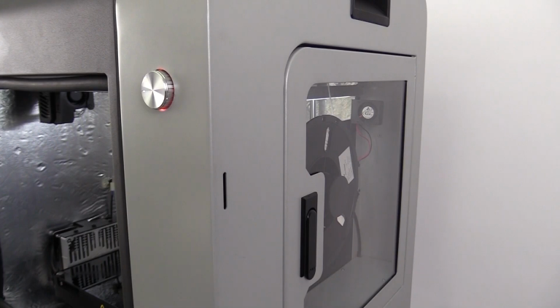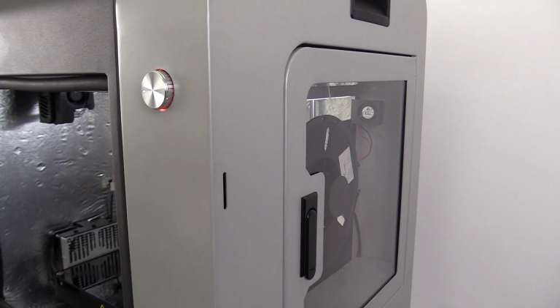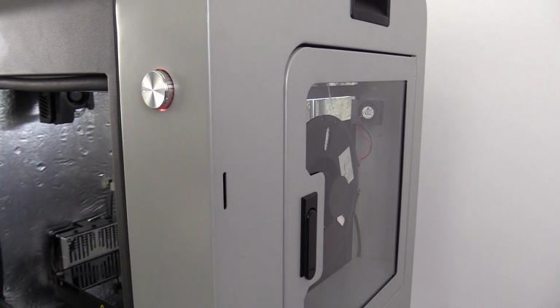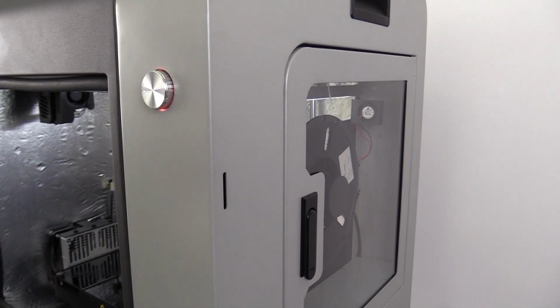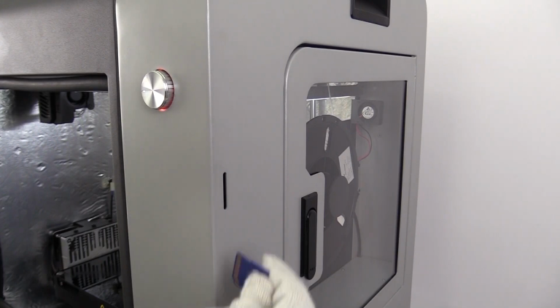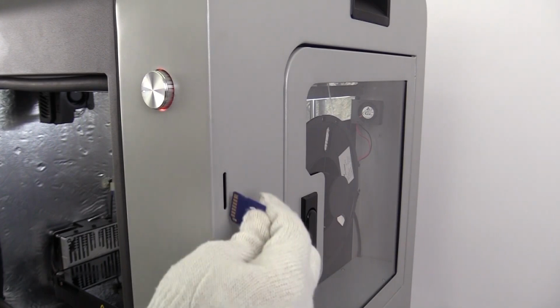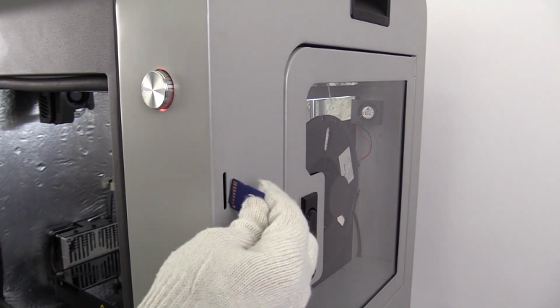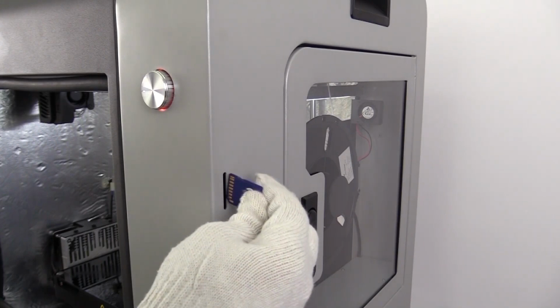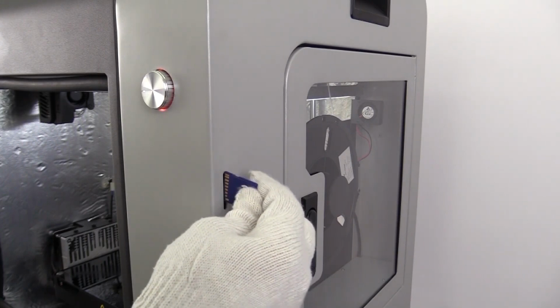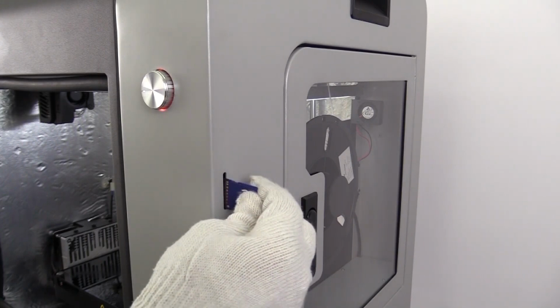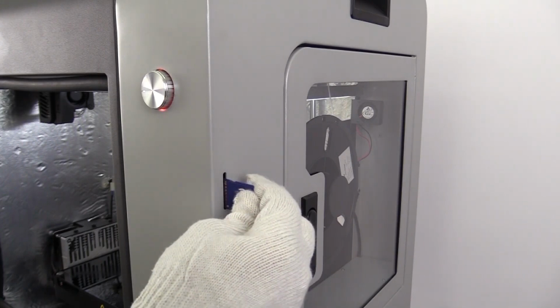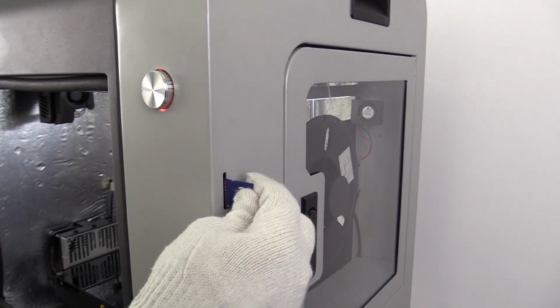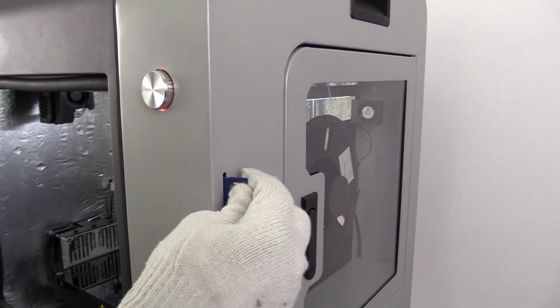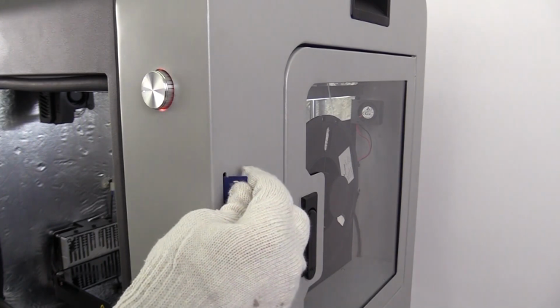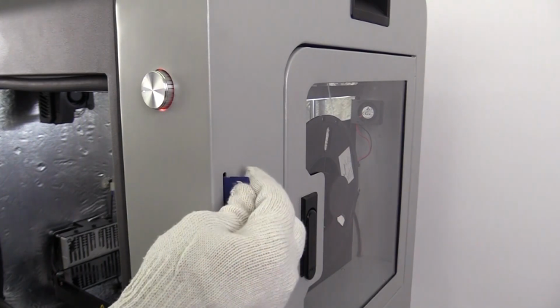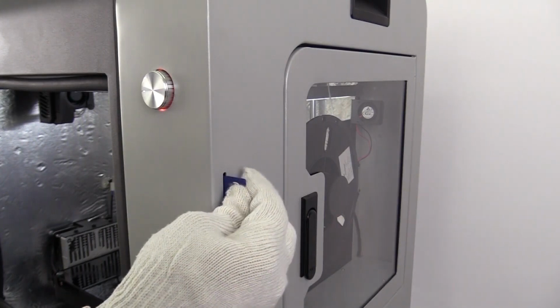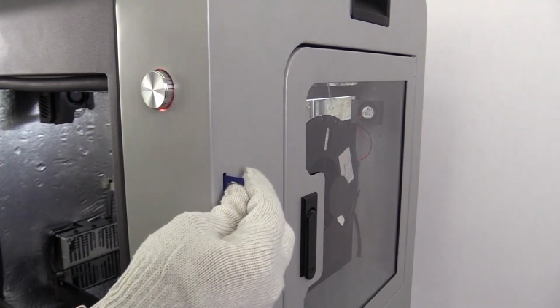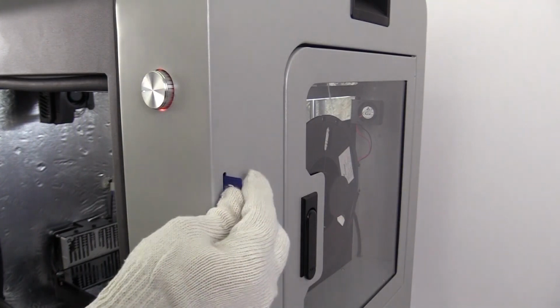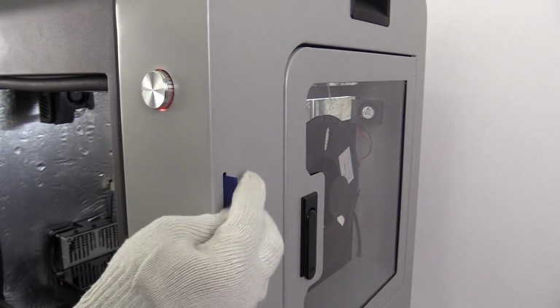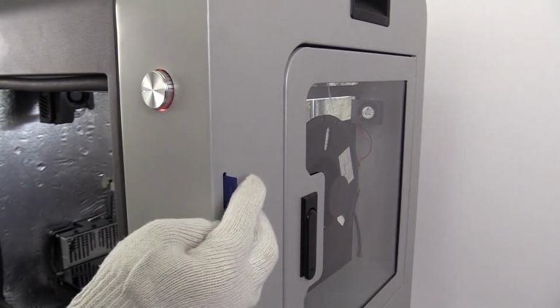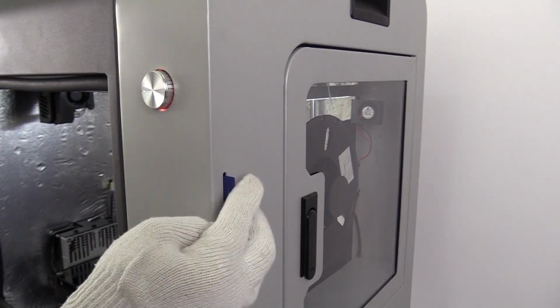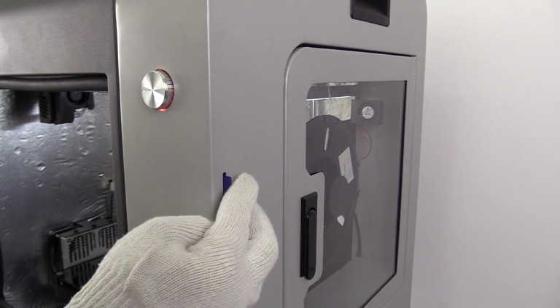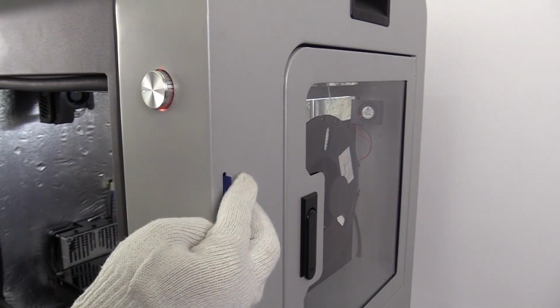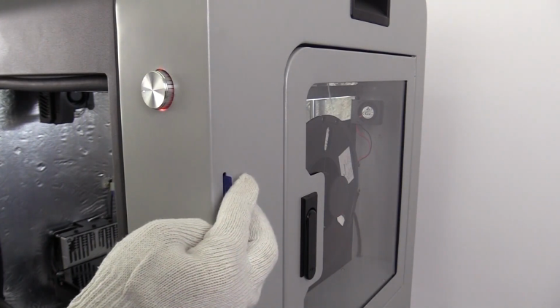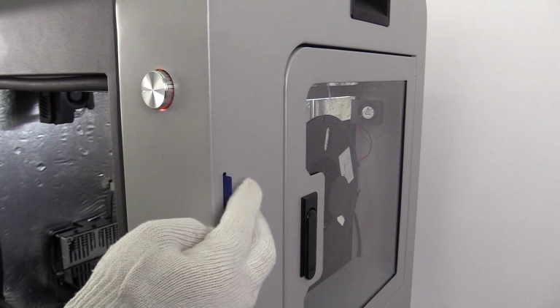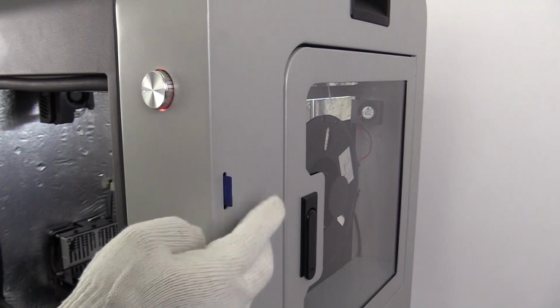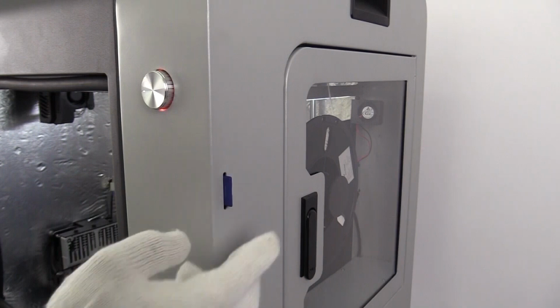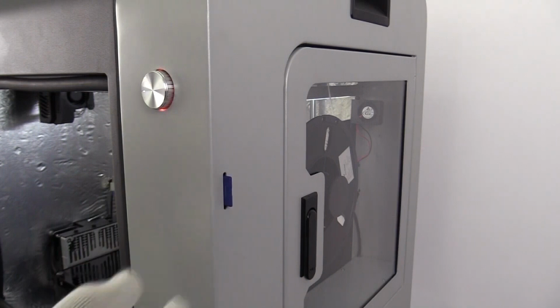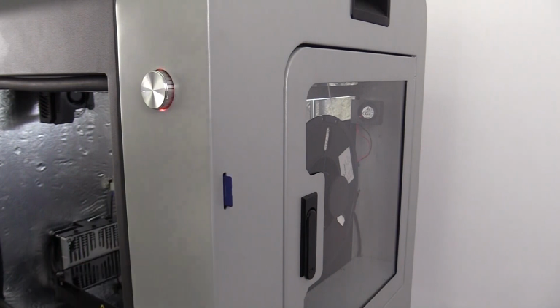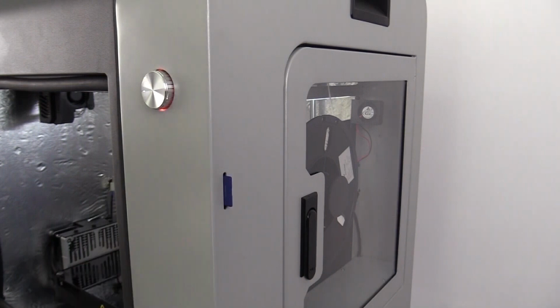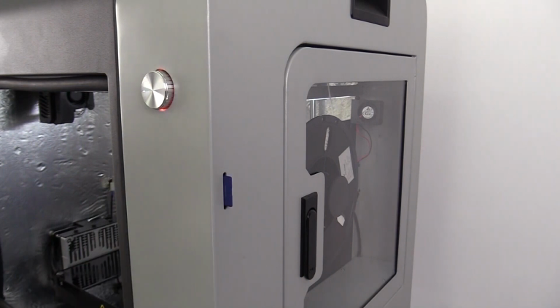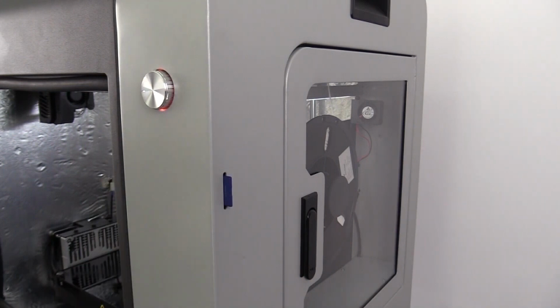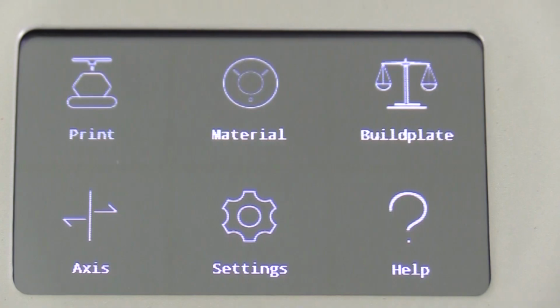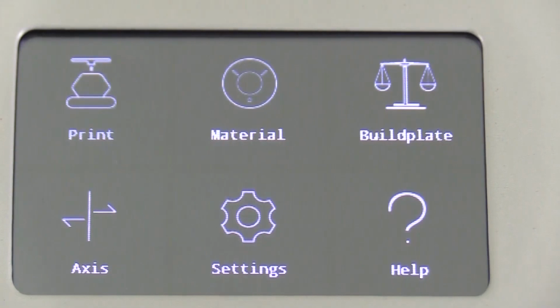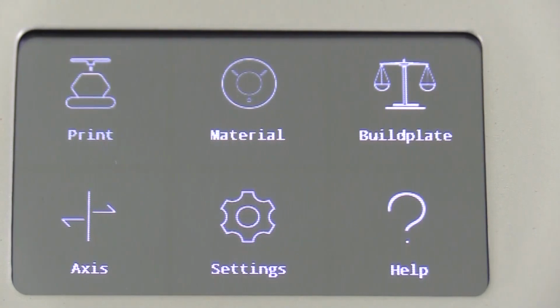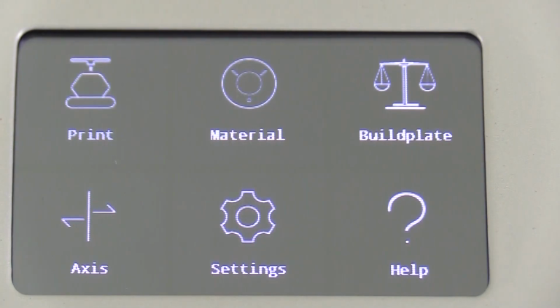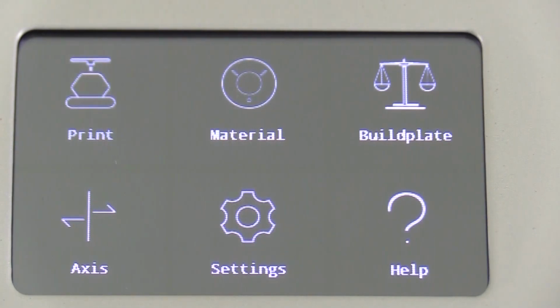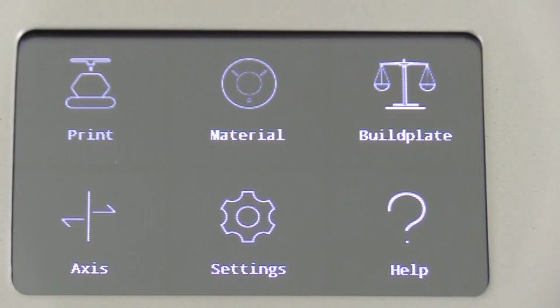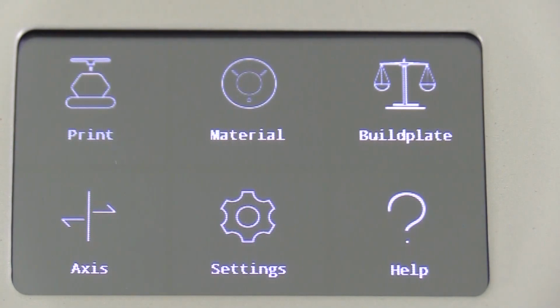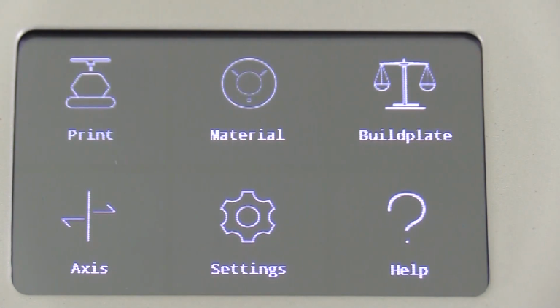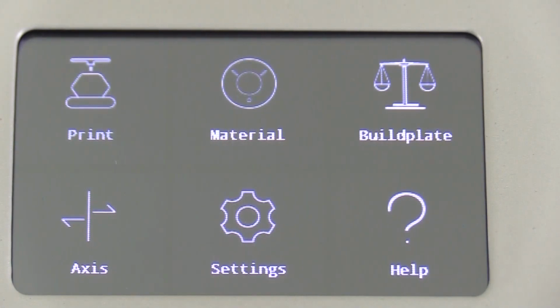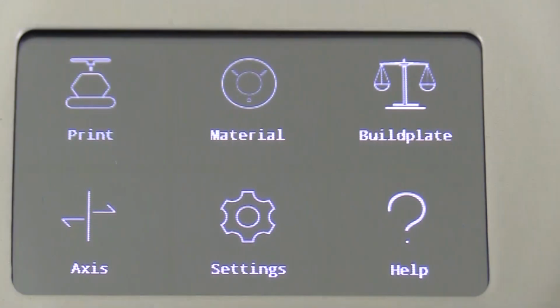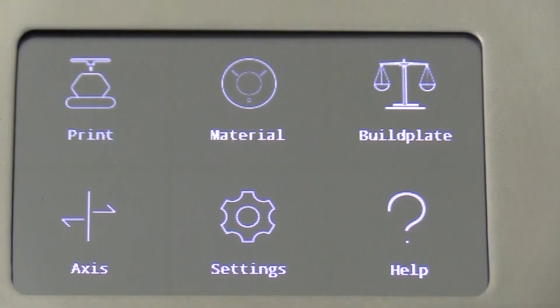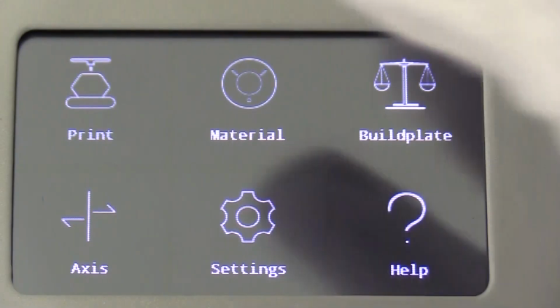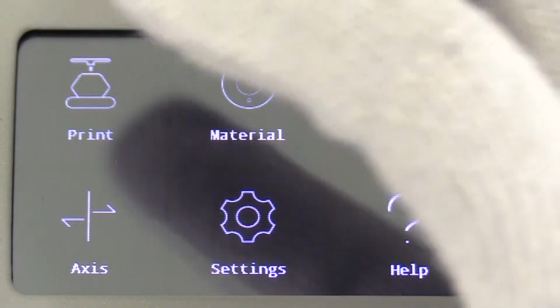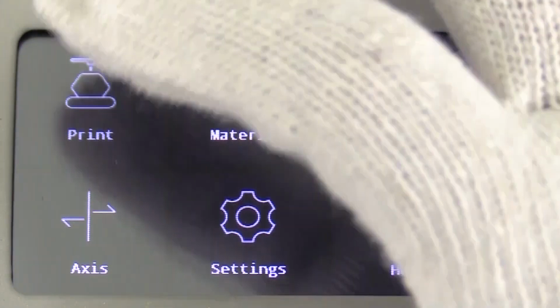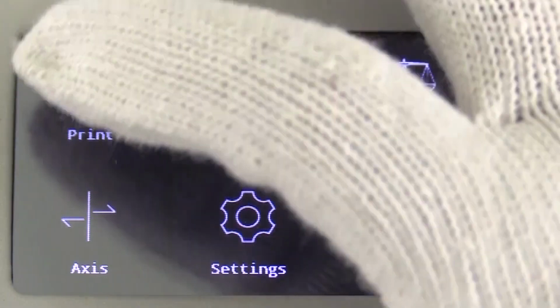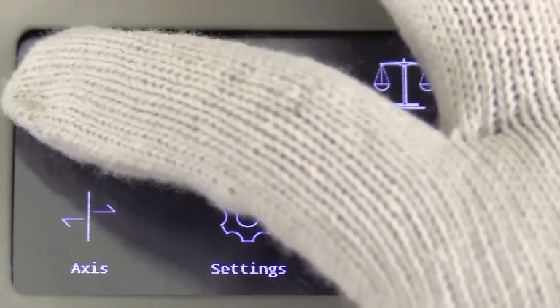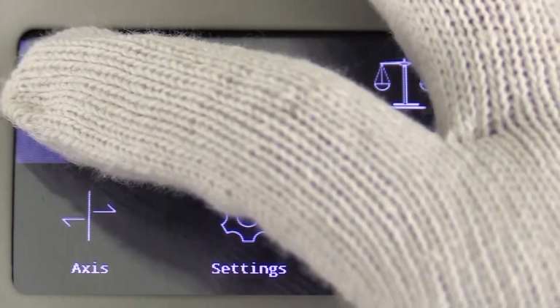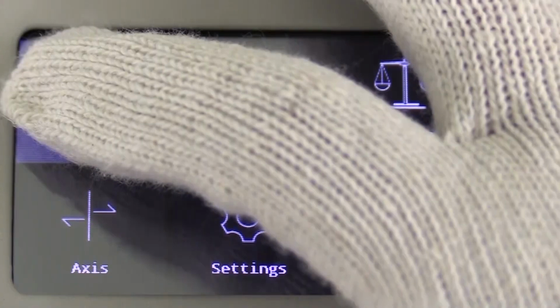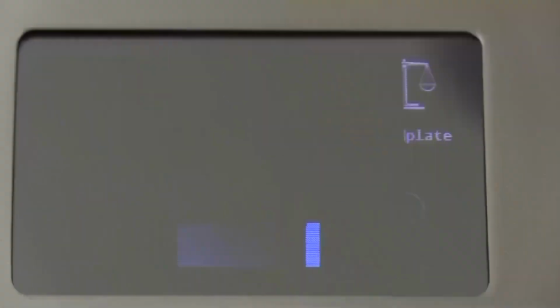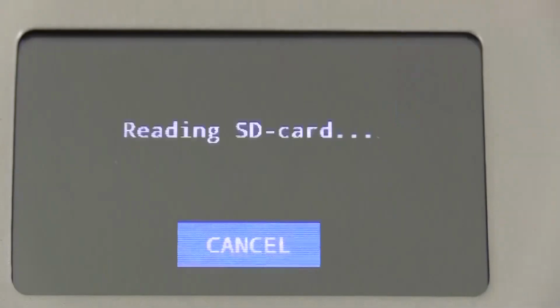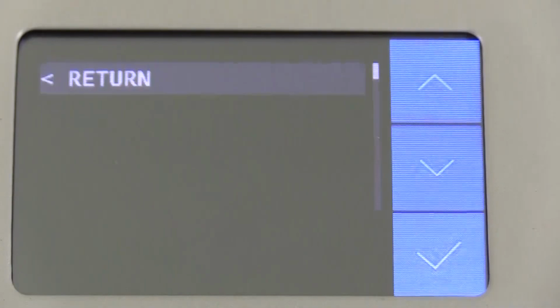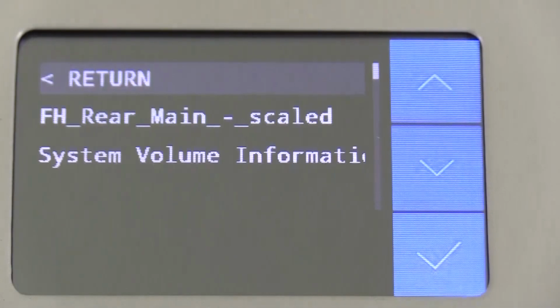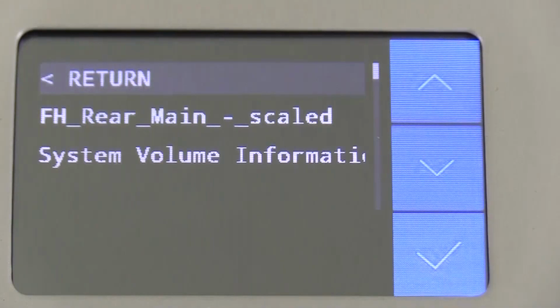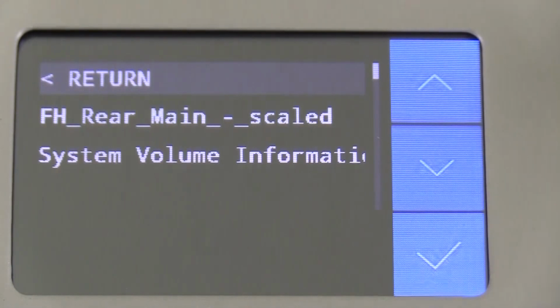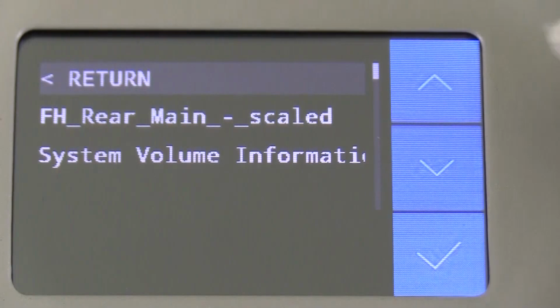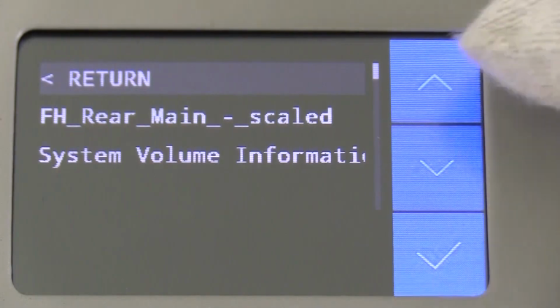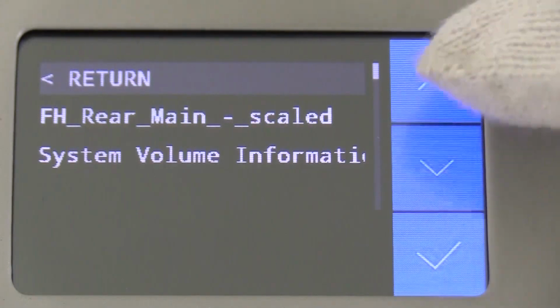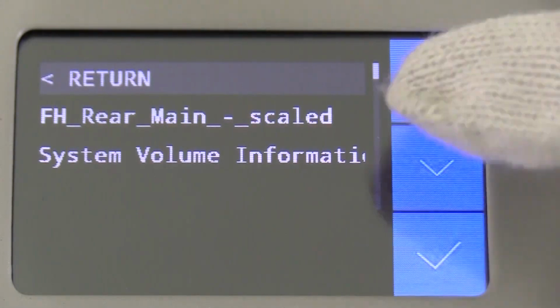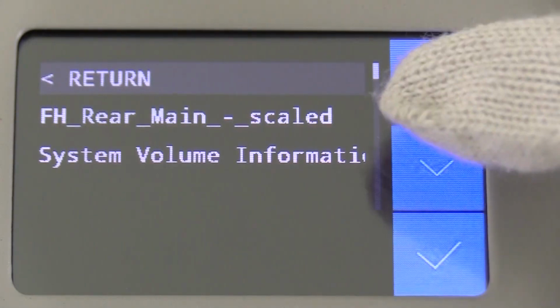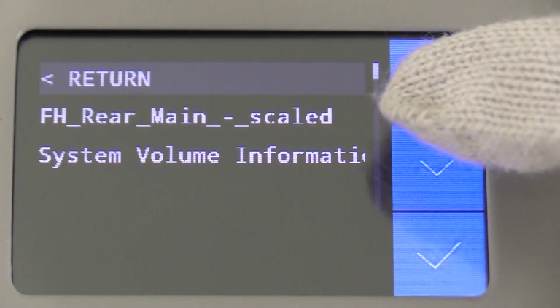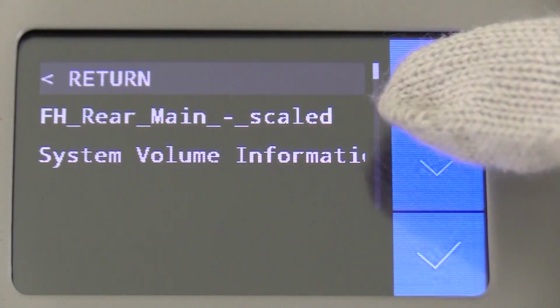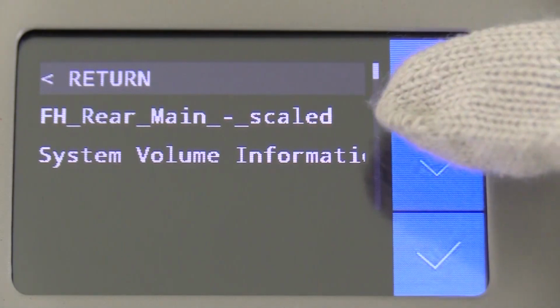To start printing, first insert the SD card in the slot located in the right side of the machine. Then select the file you wish to print.